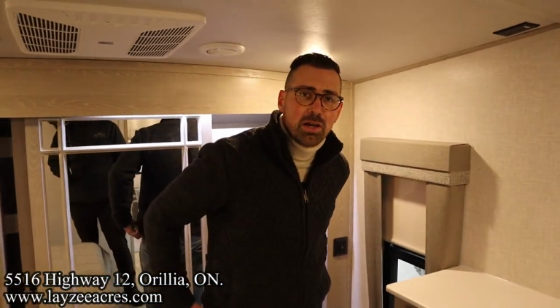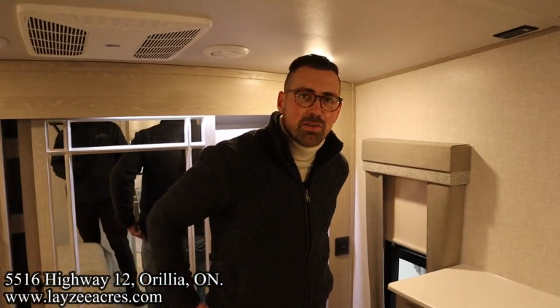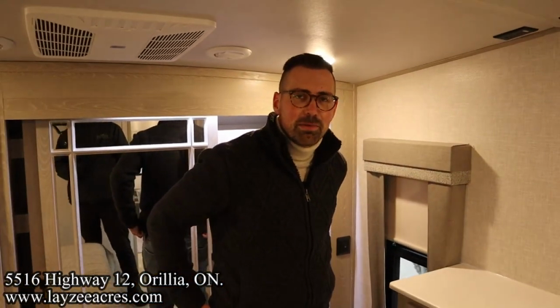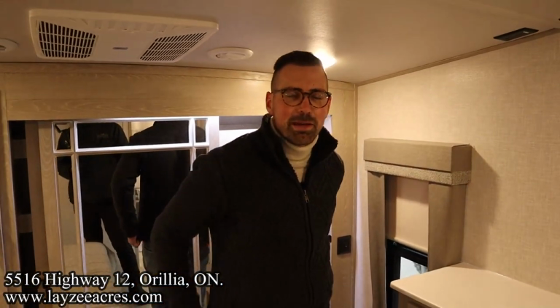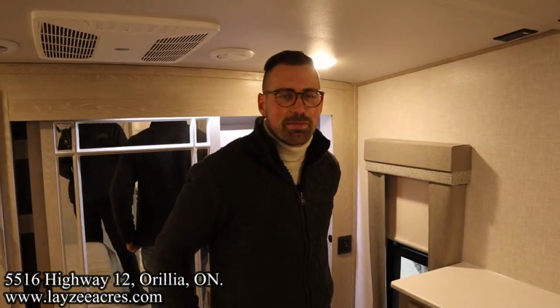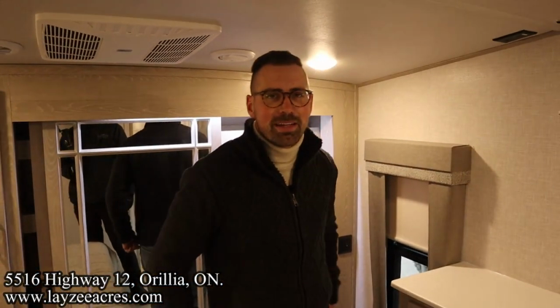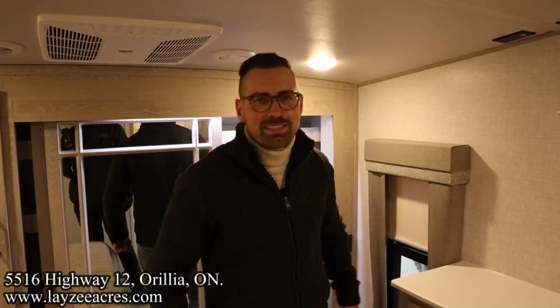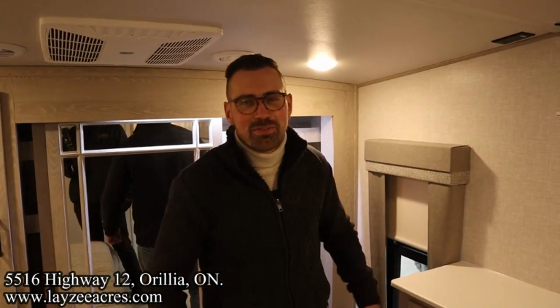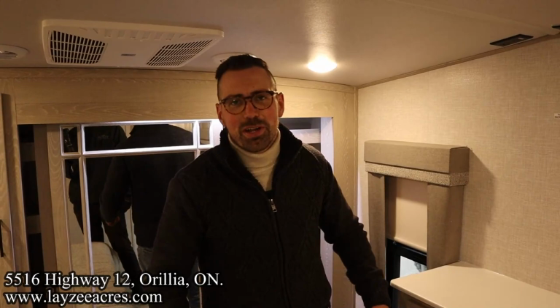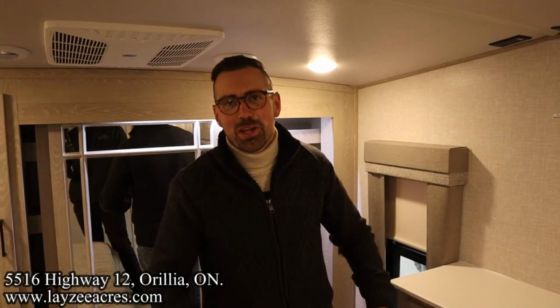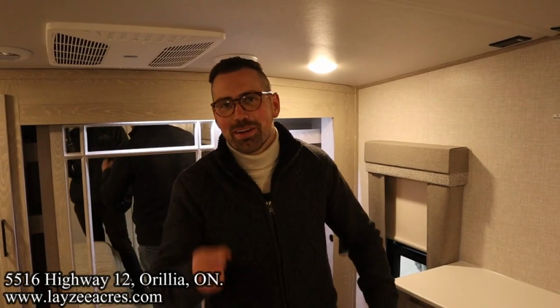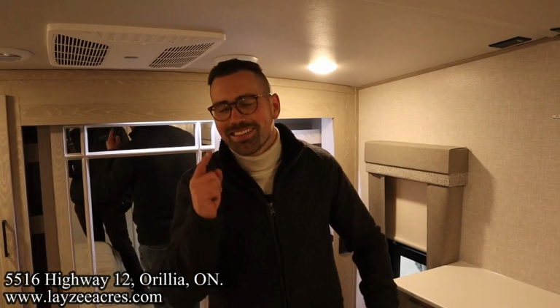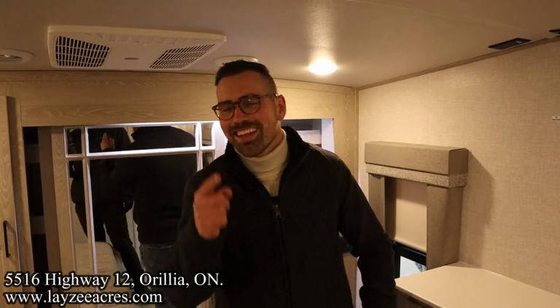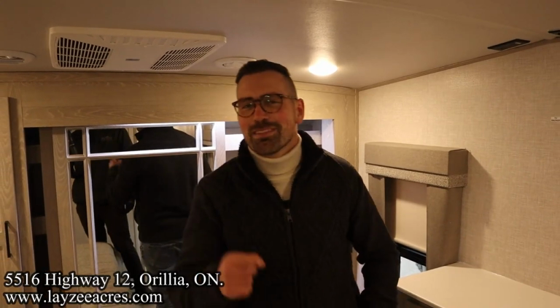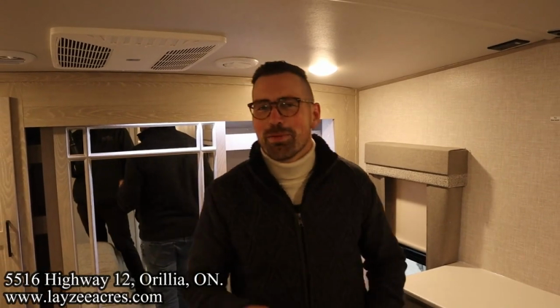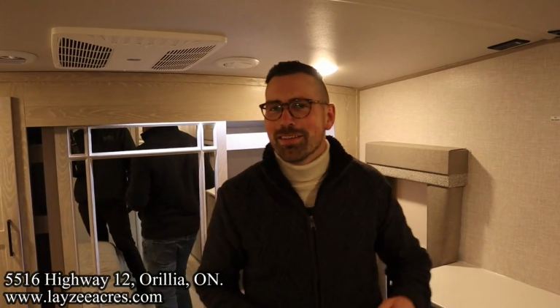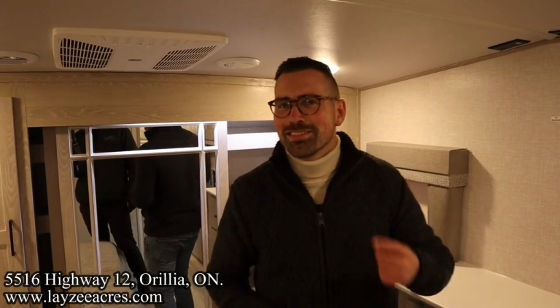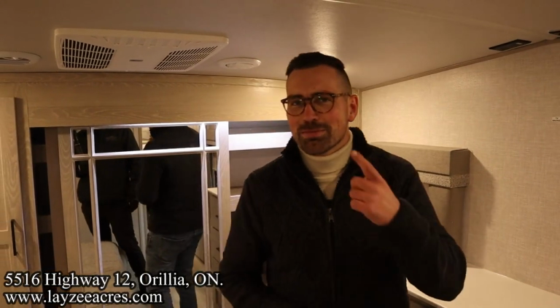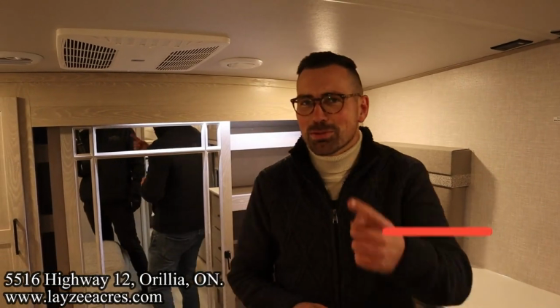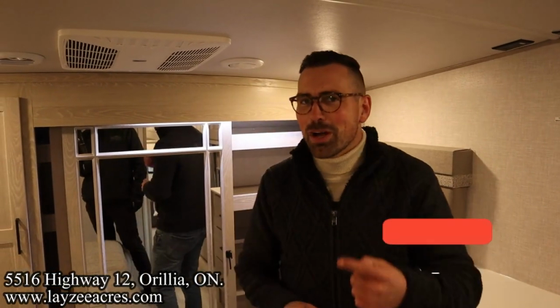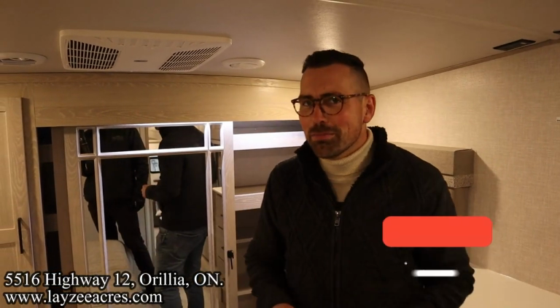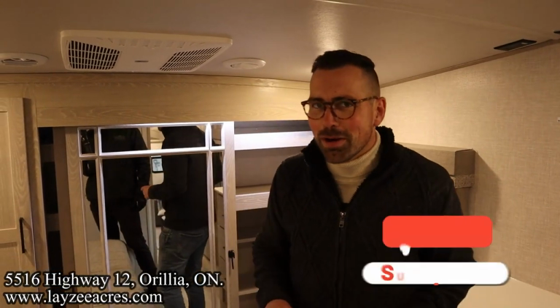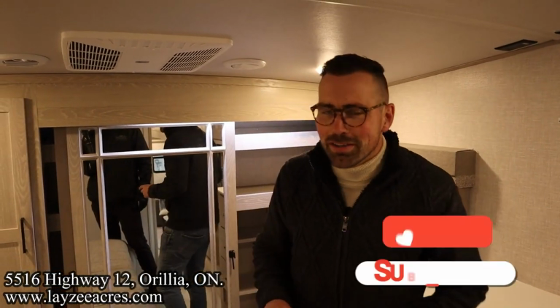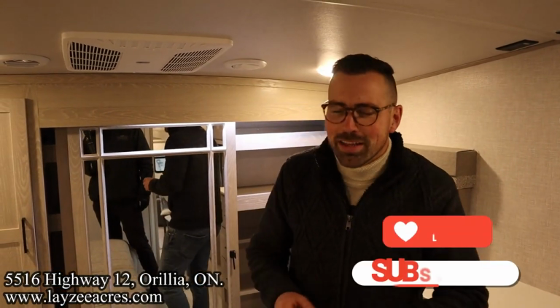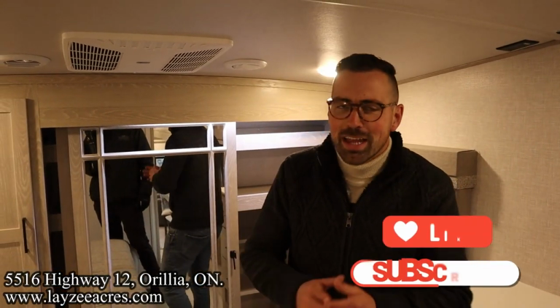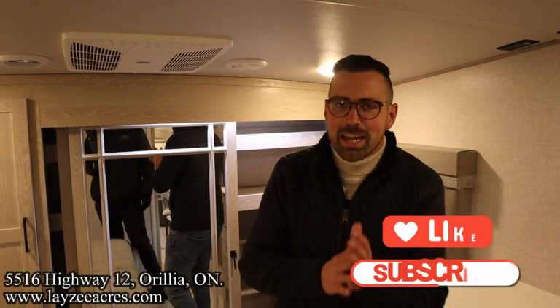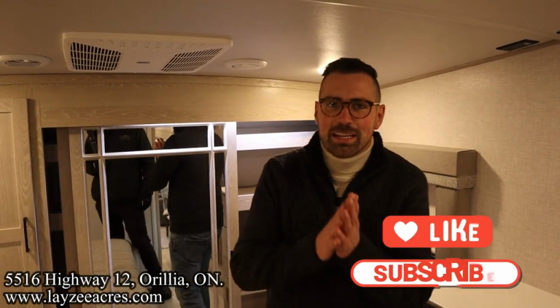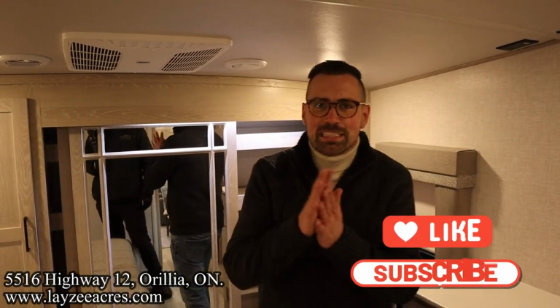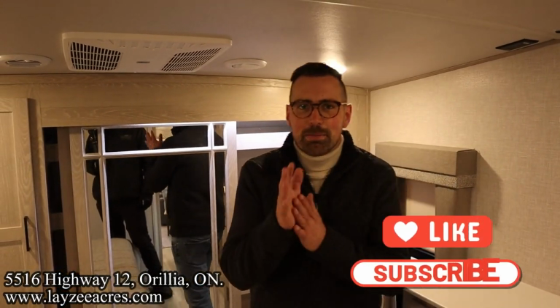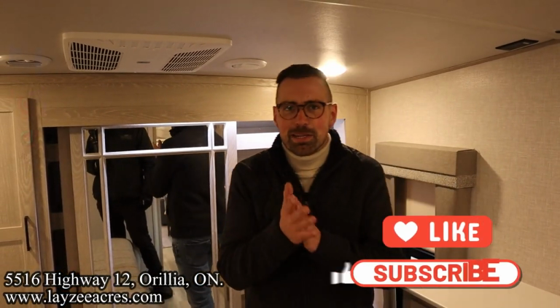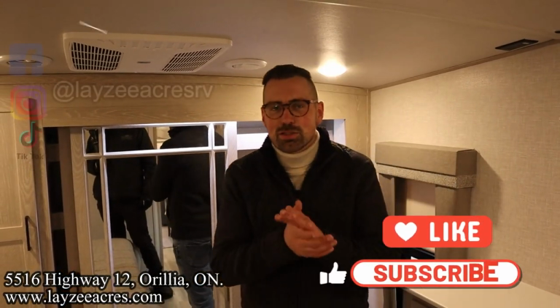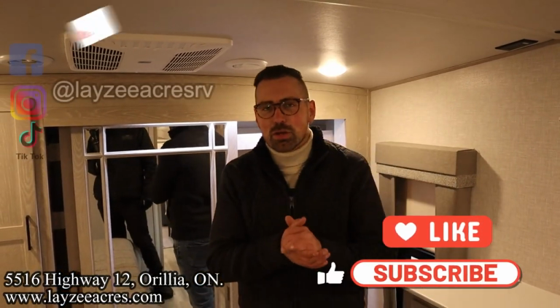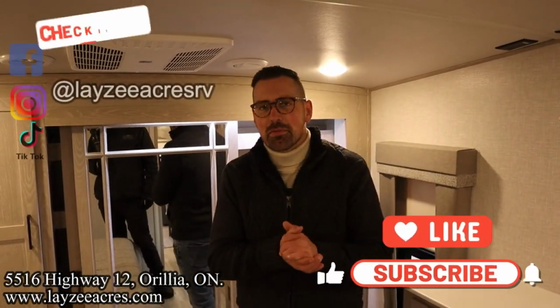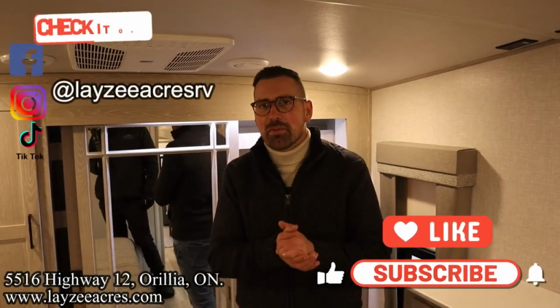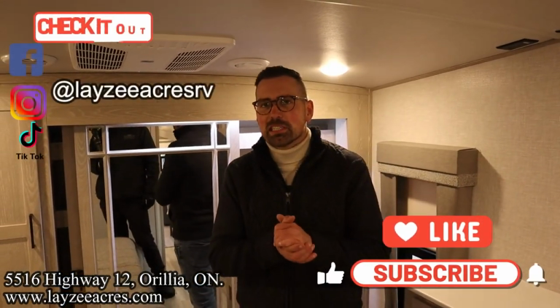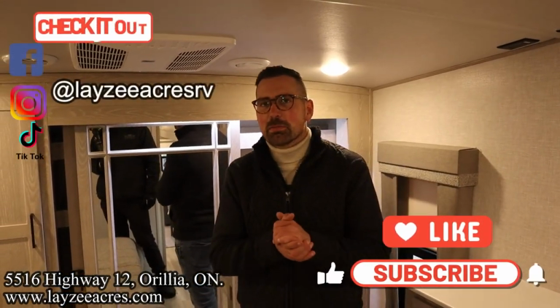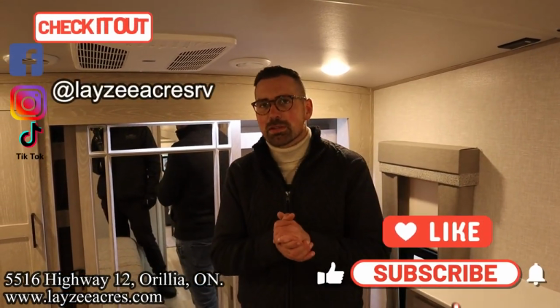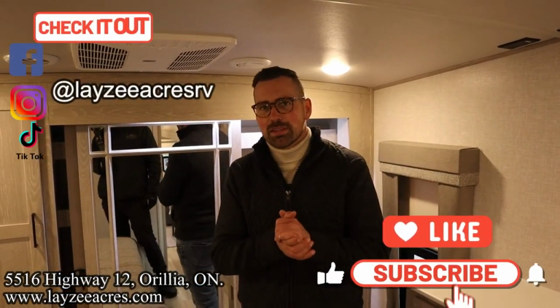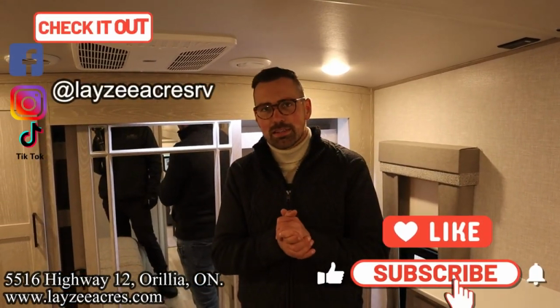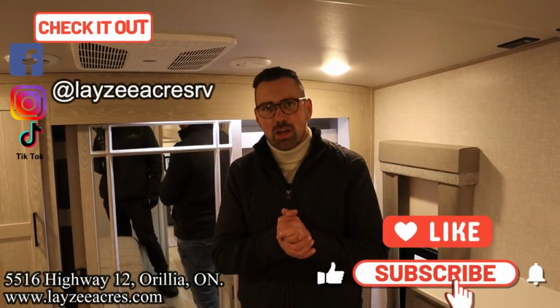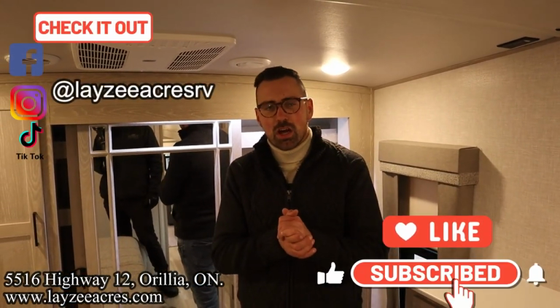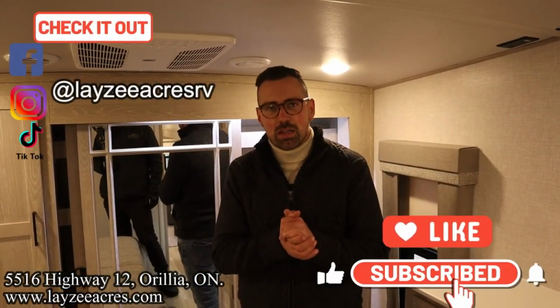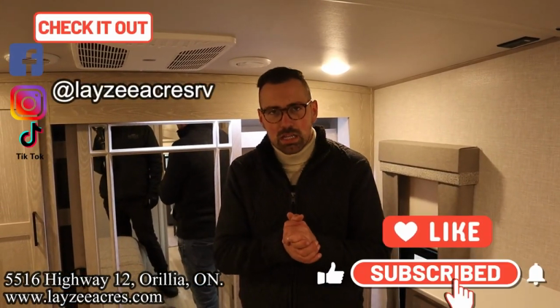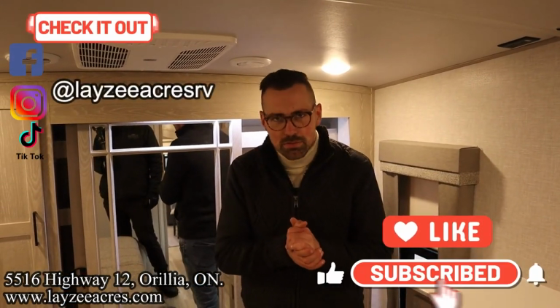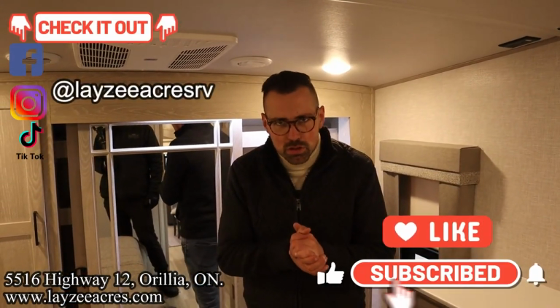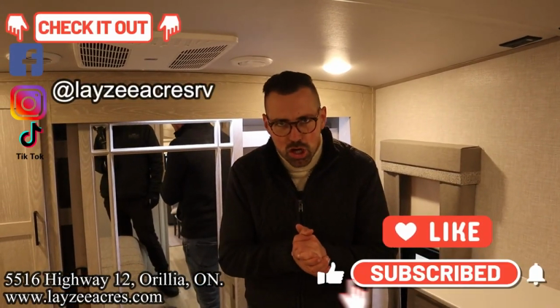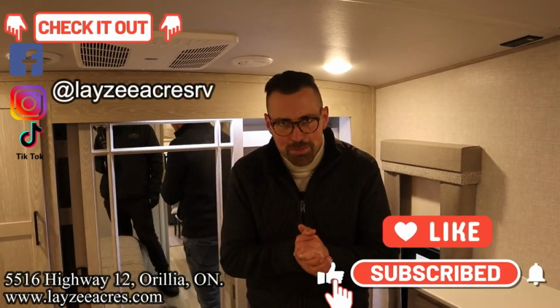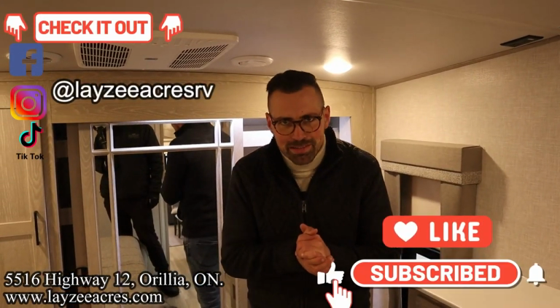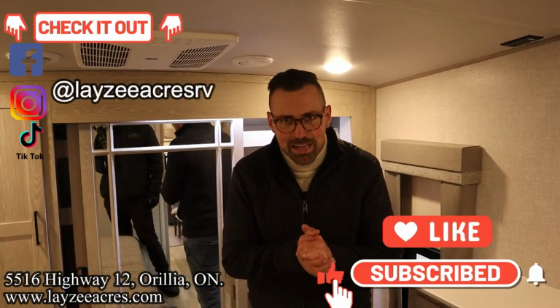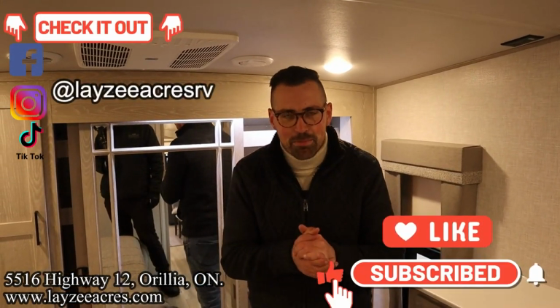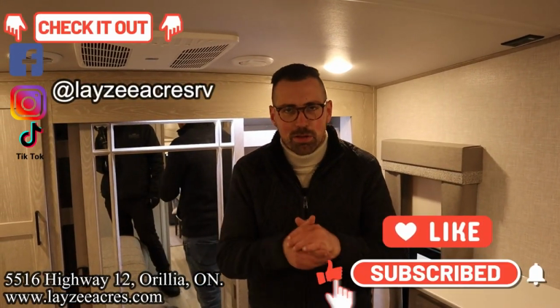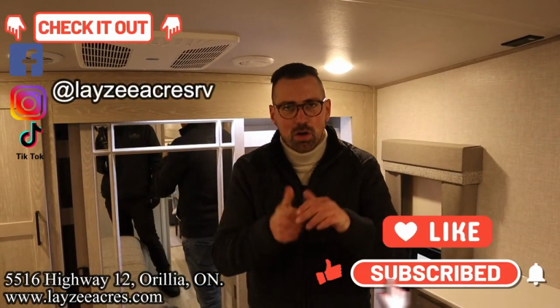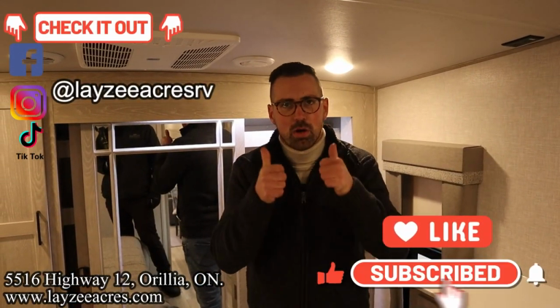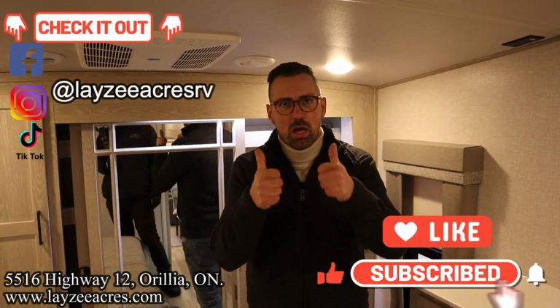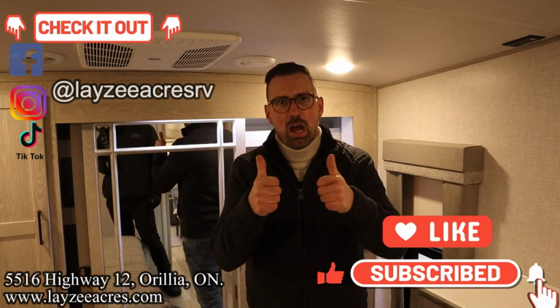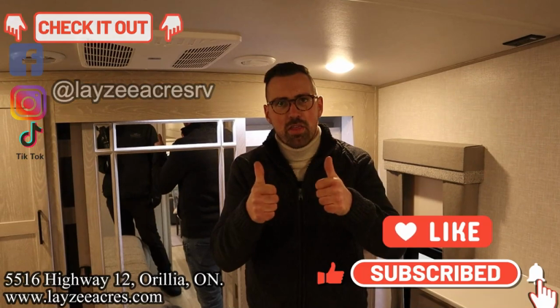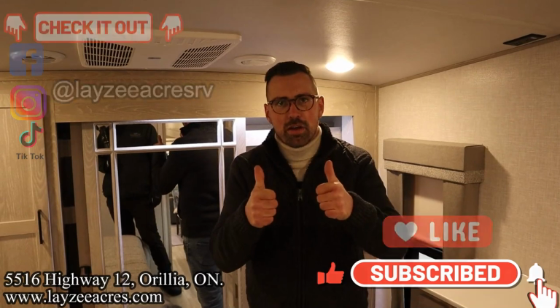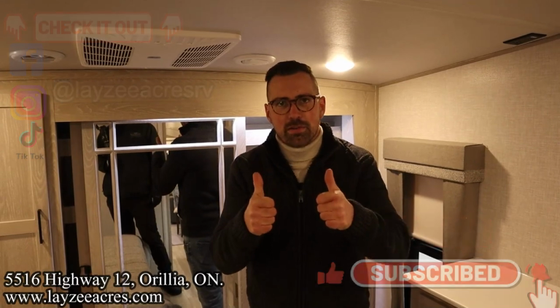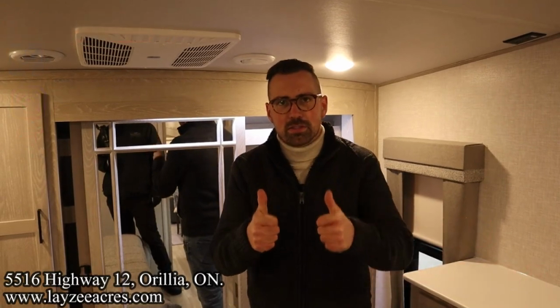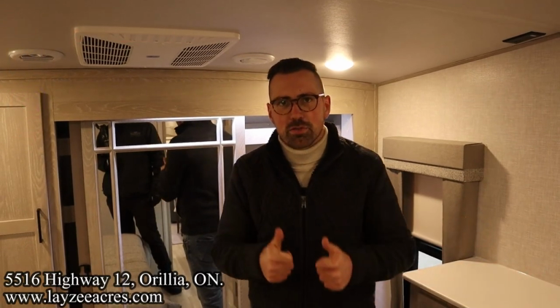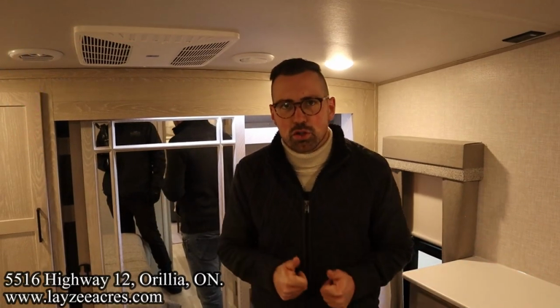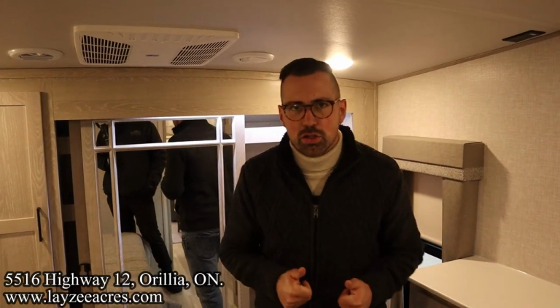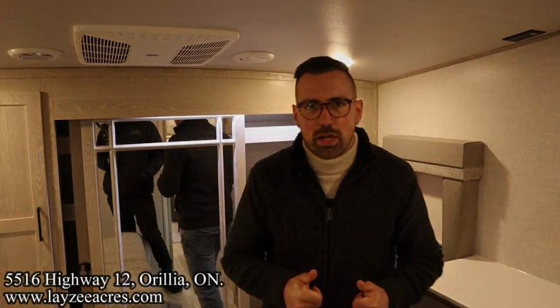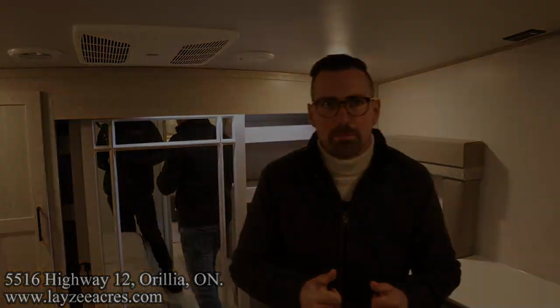Alright, that's the video. Hit the like button and subscribe button. Hit us up on Instagram, Facebook, and TikTok. Leave us a comment down below, and have yourself a good day.